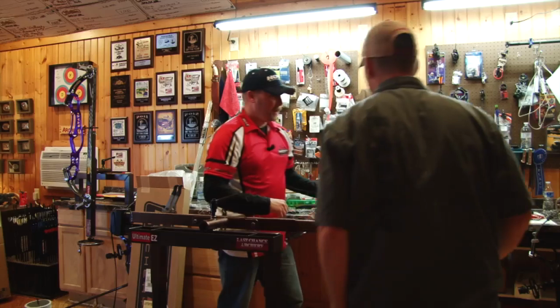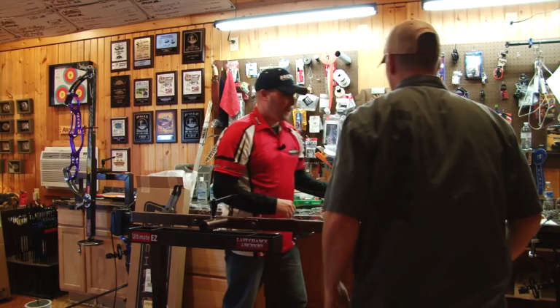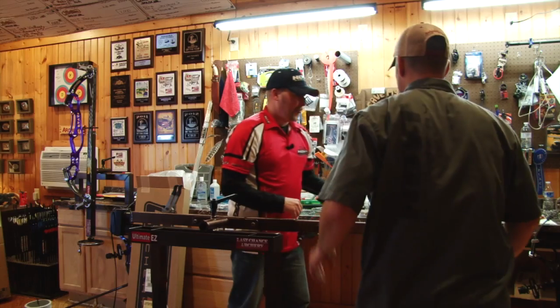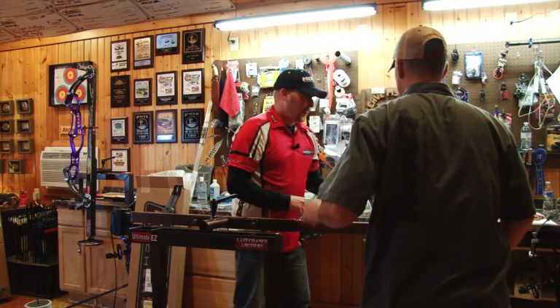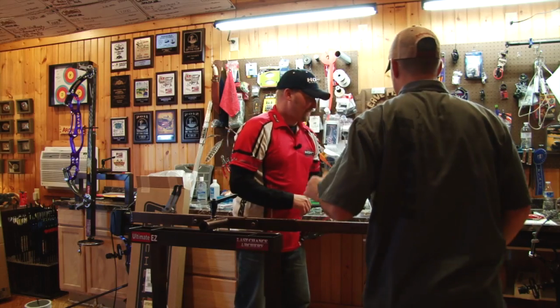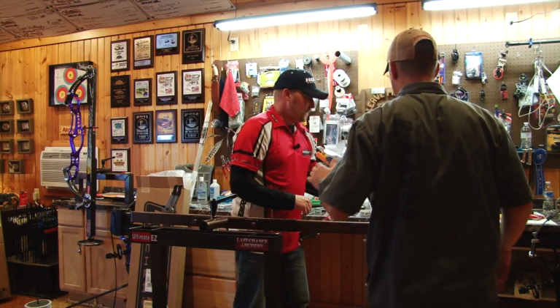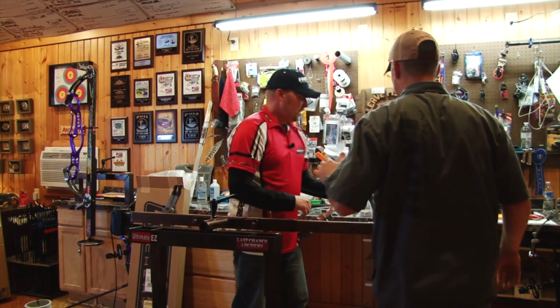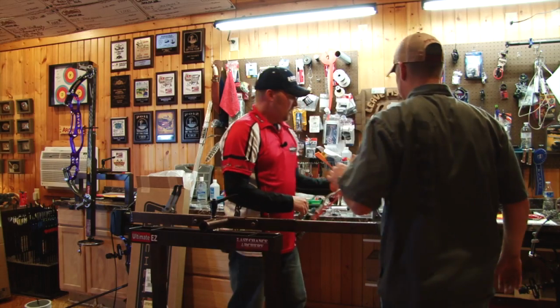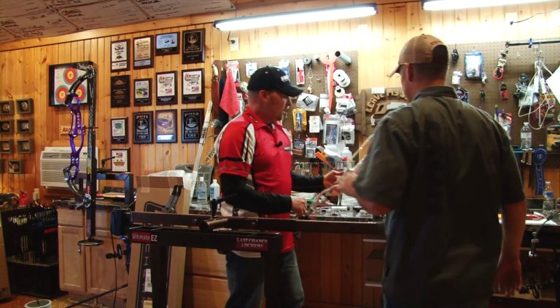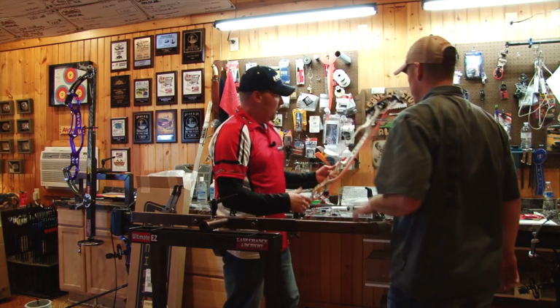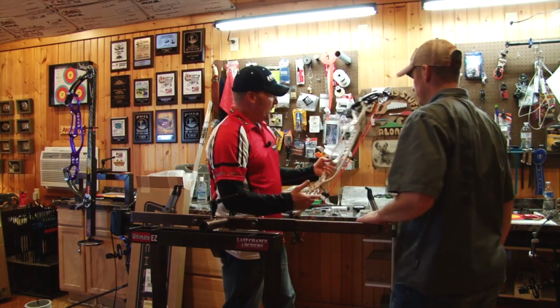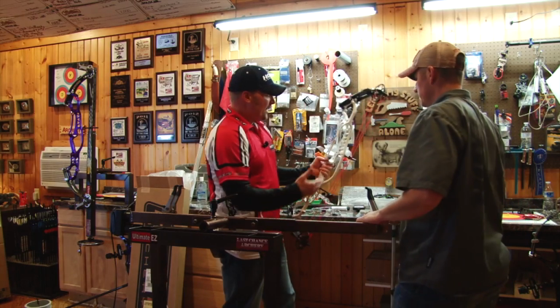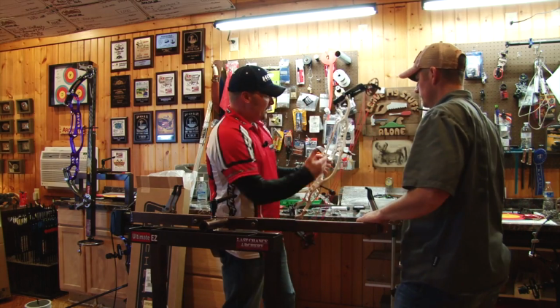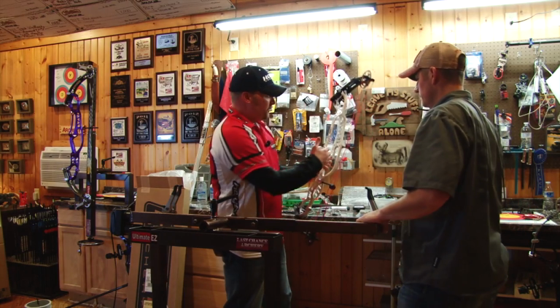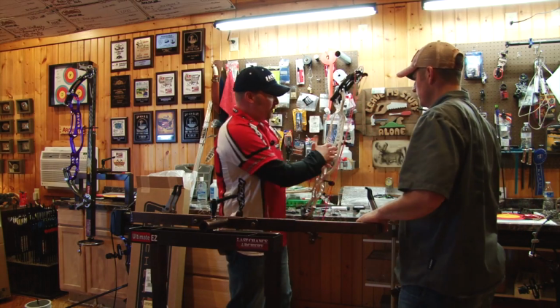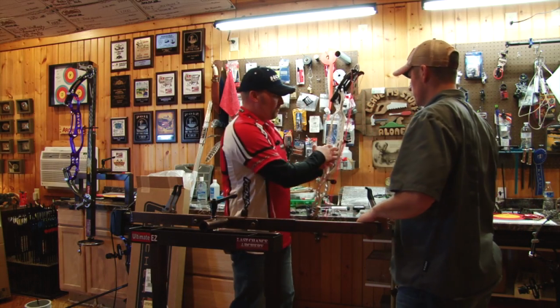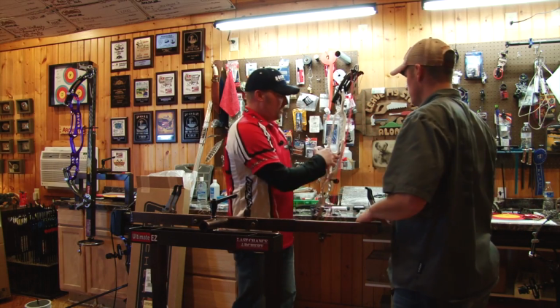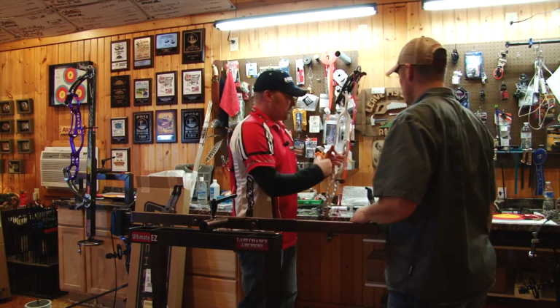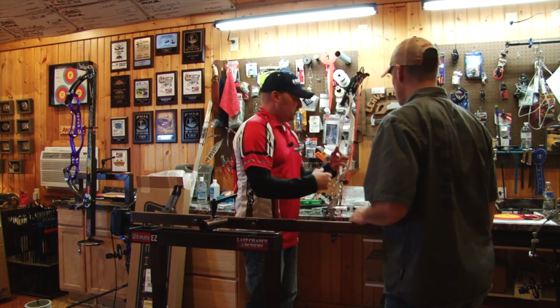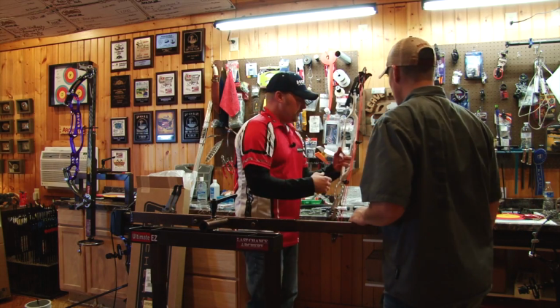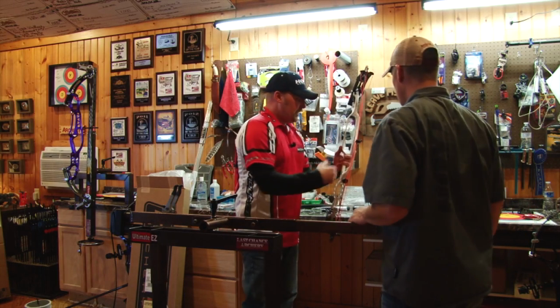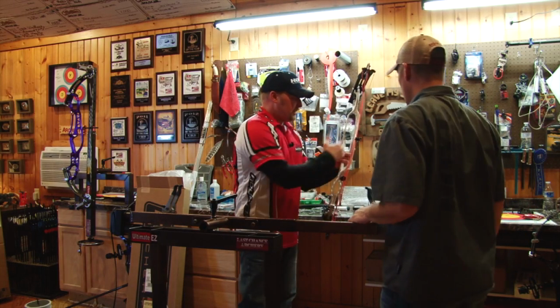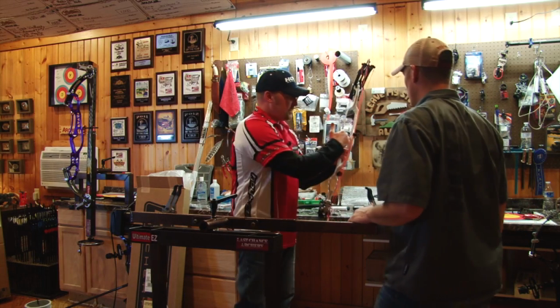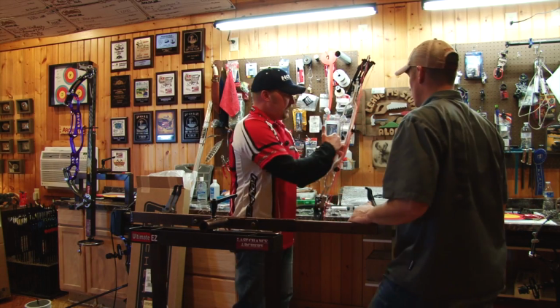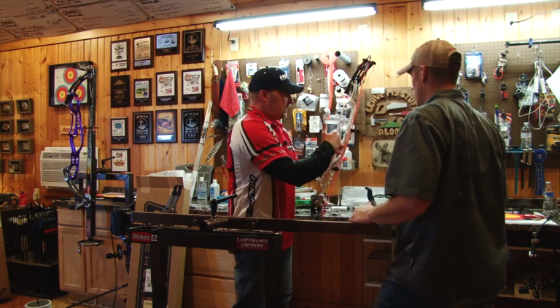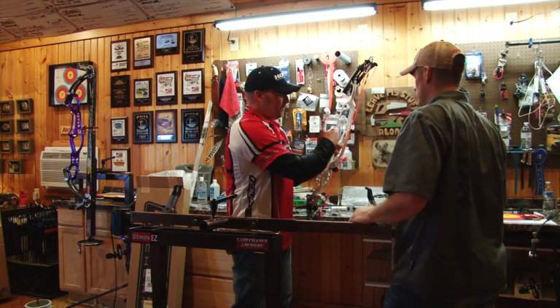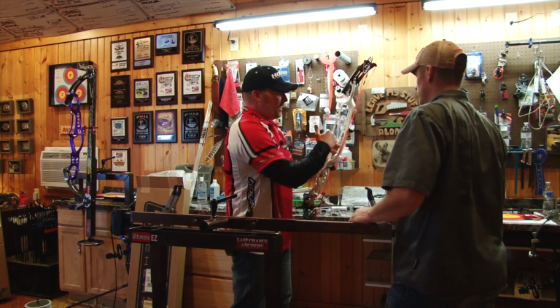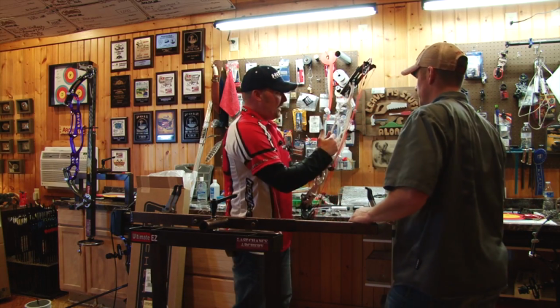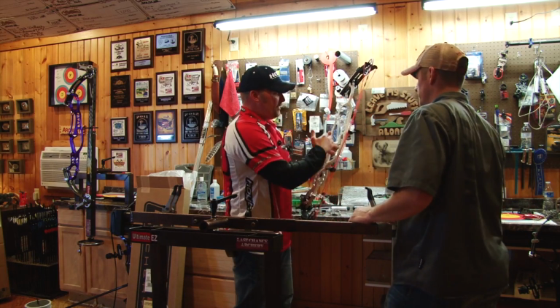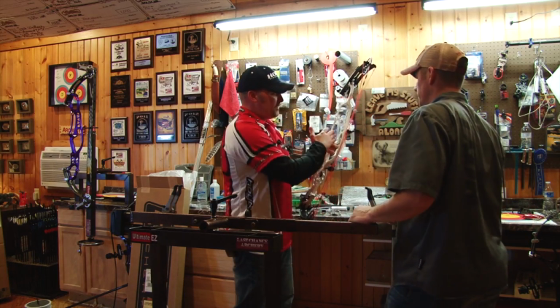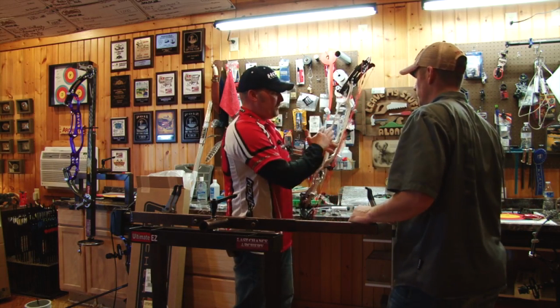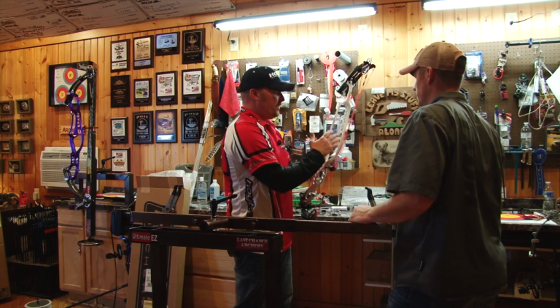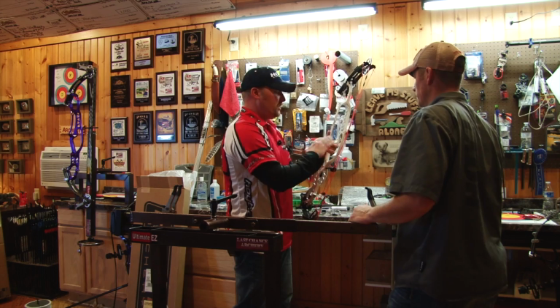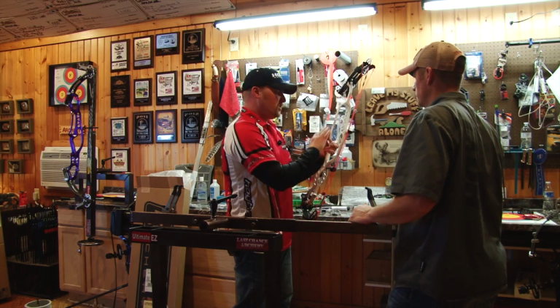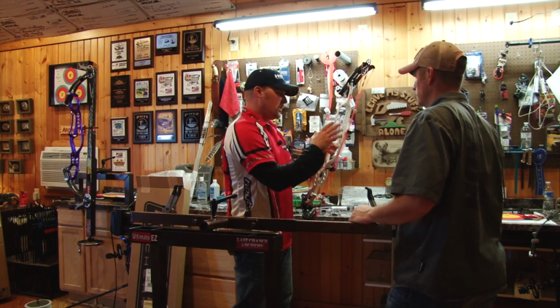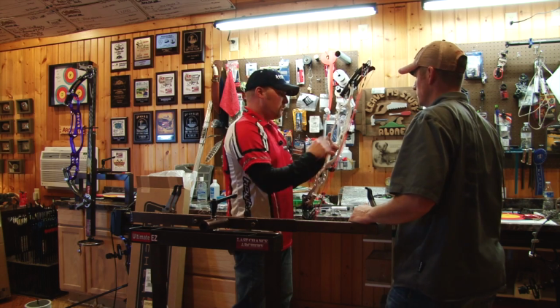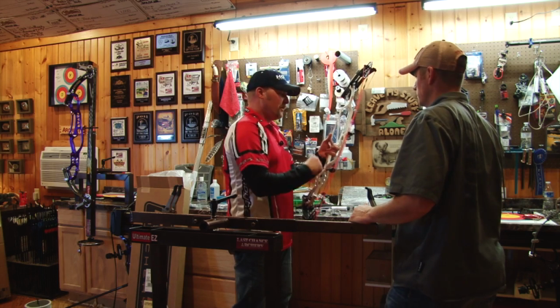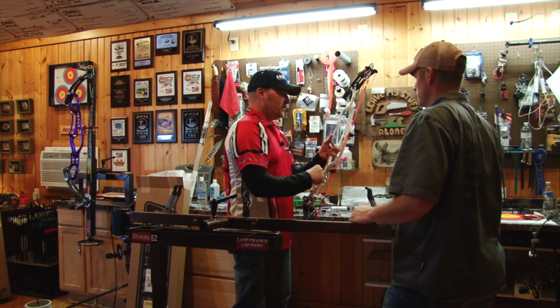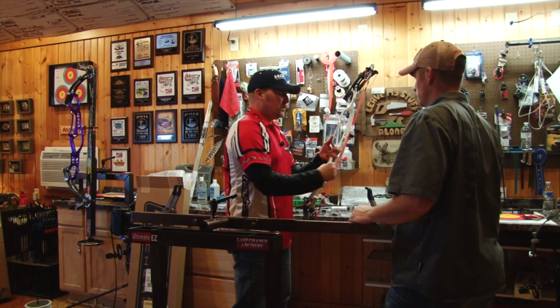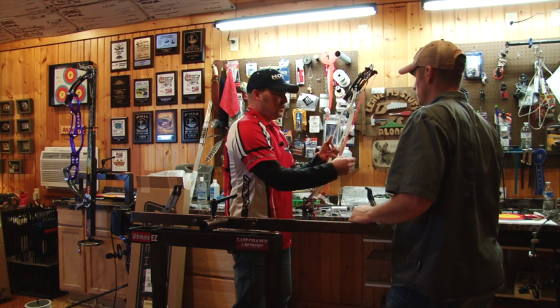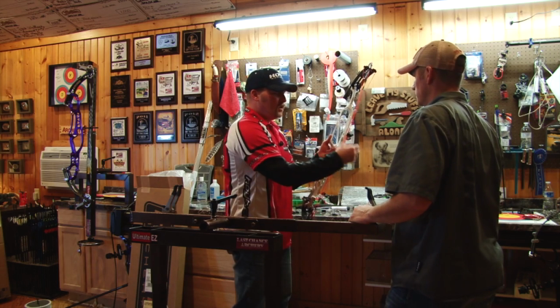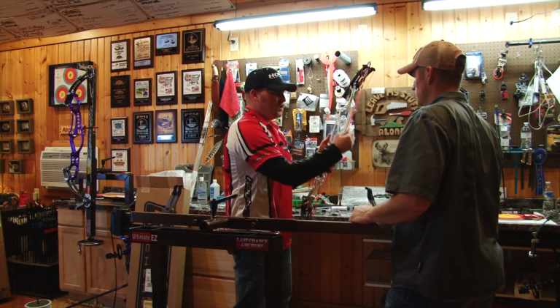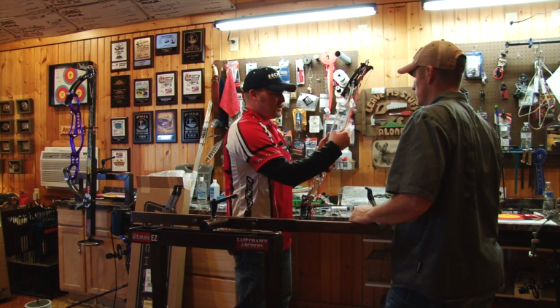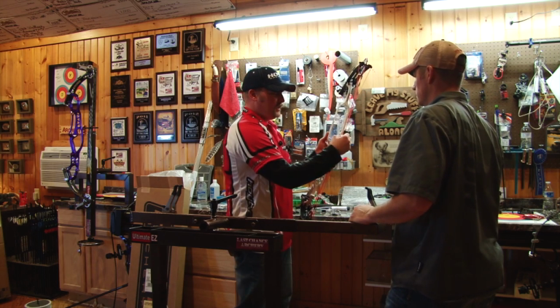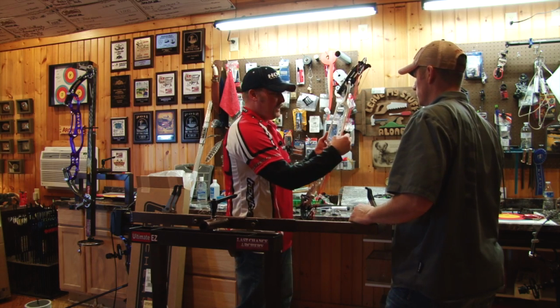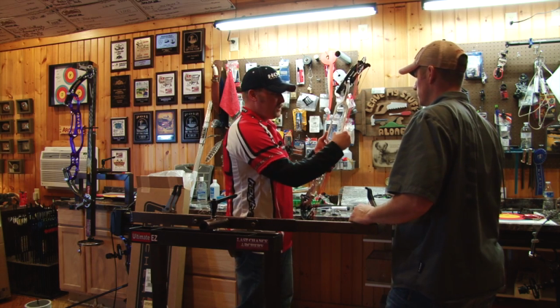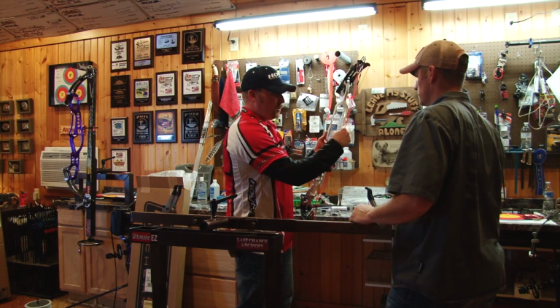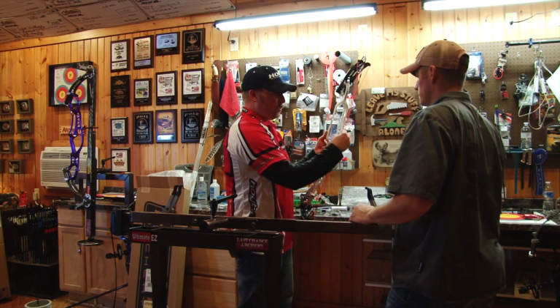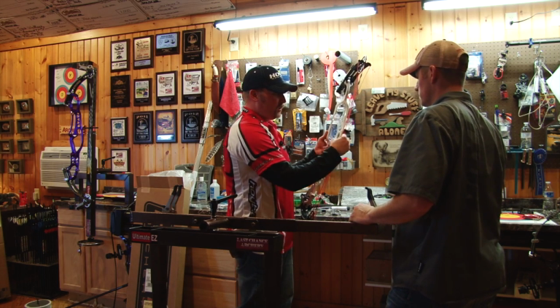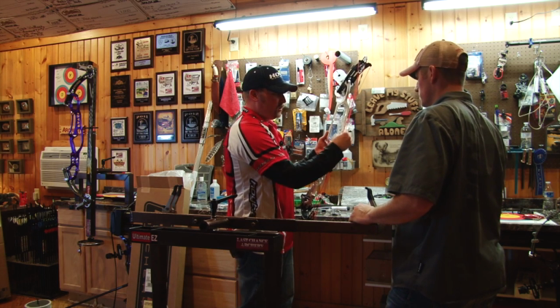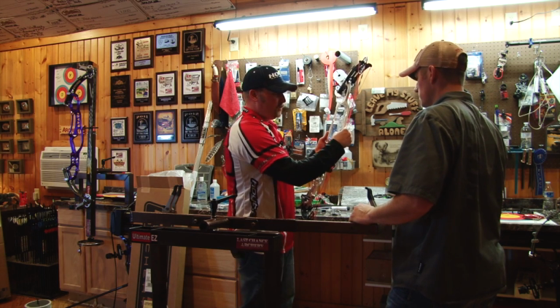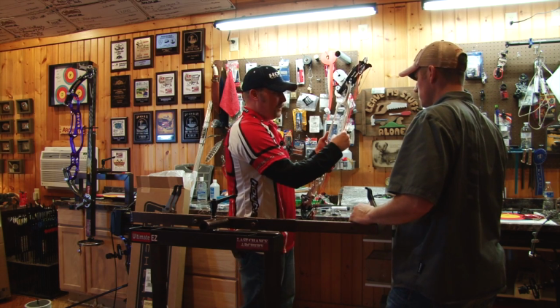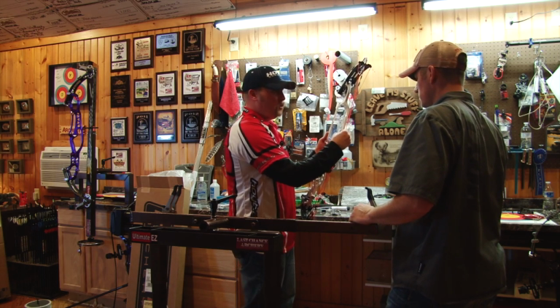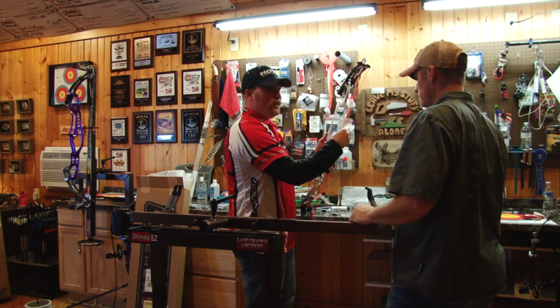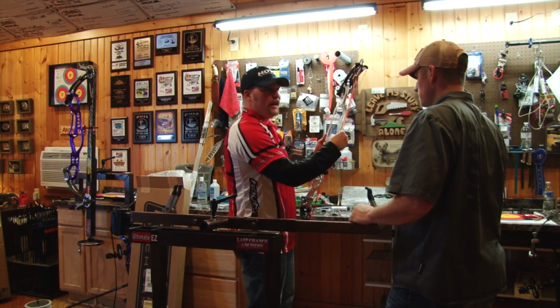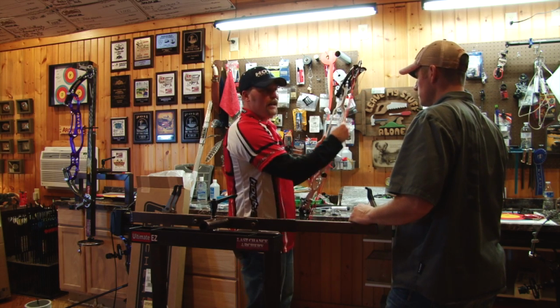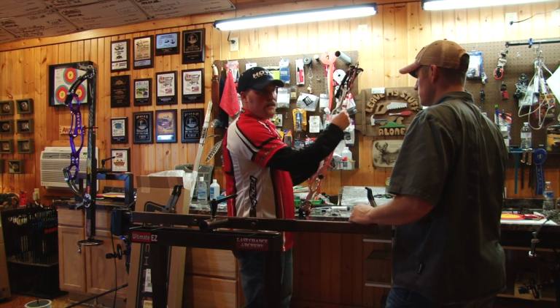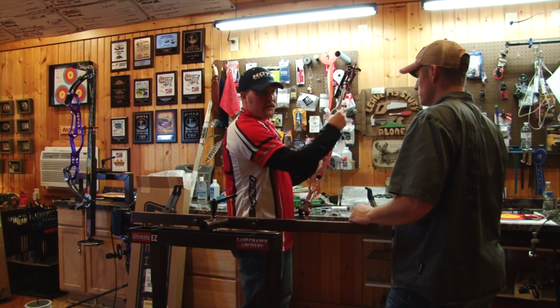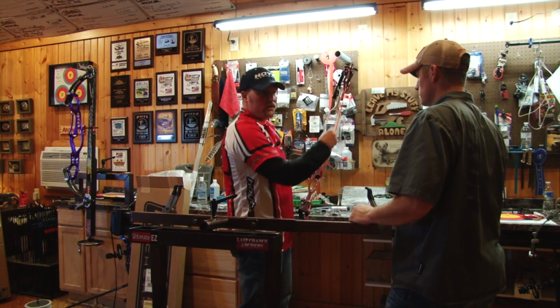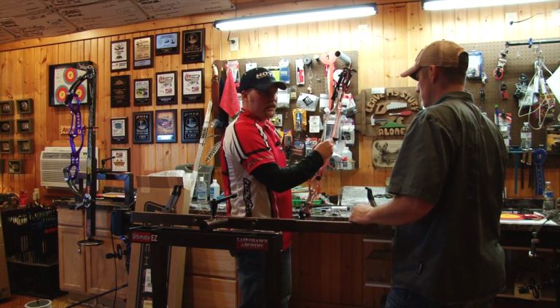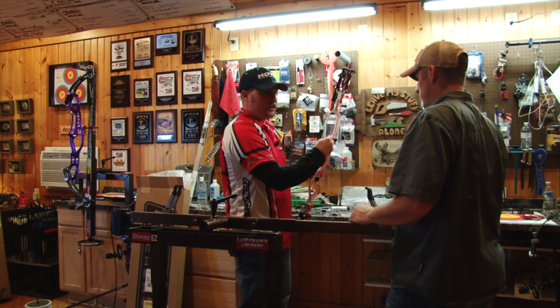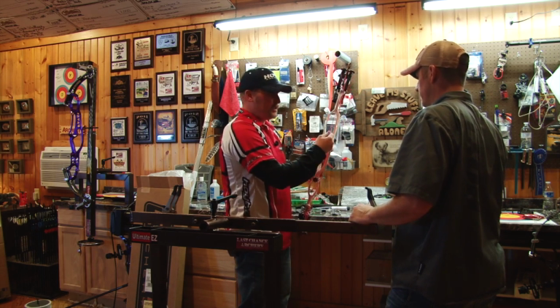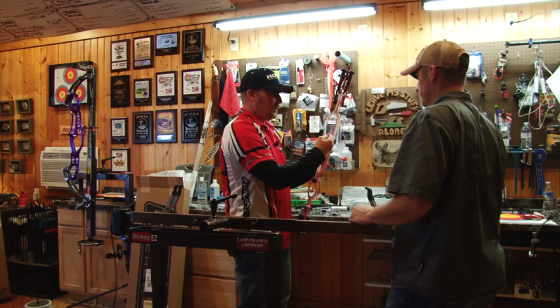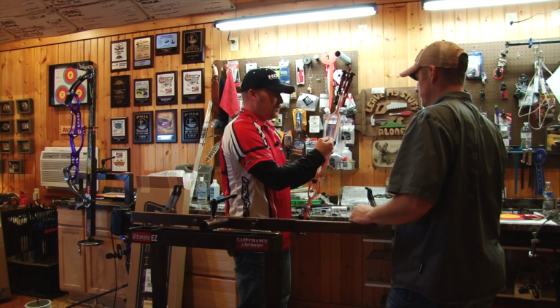I like to bolt the rest on next. I get all the heights and everything just kind of roughed in close, and then I start working on my loop height and all that good stuff.